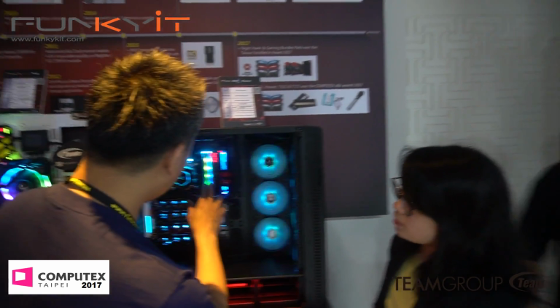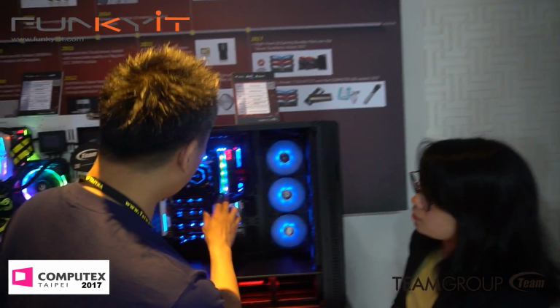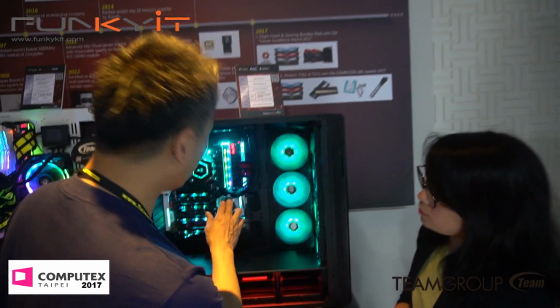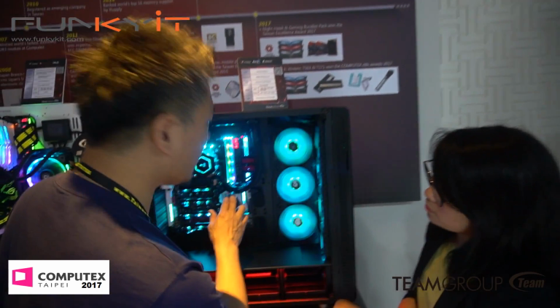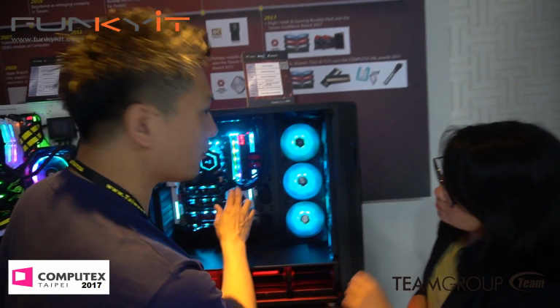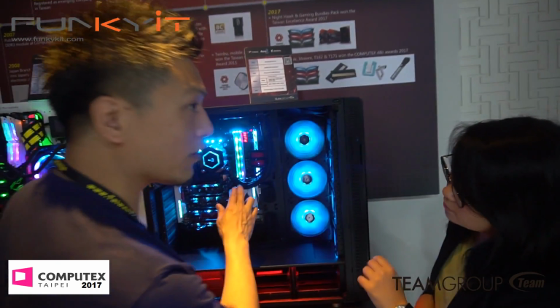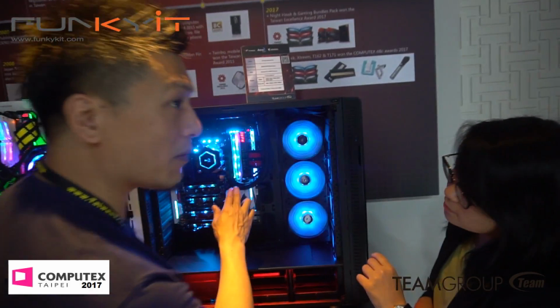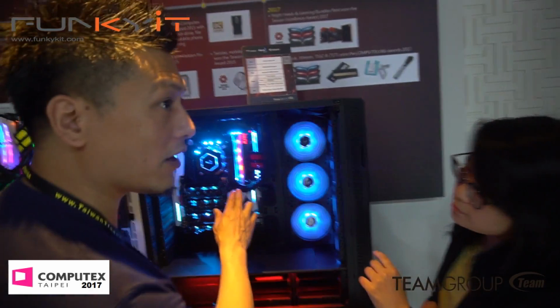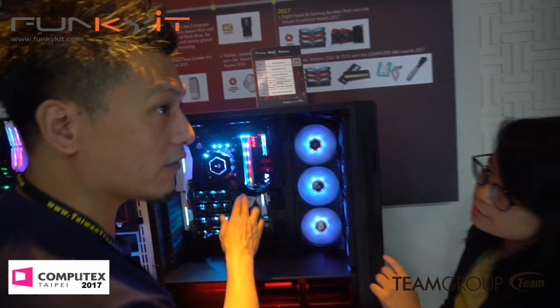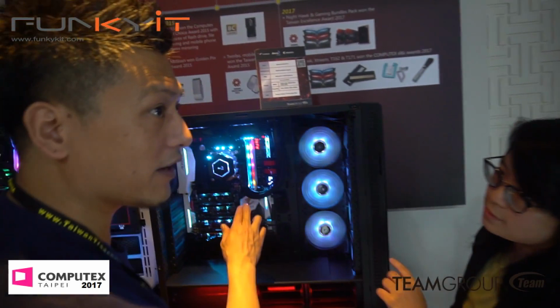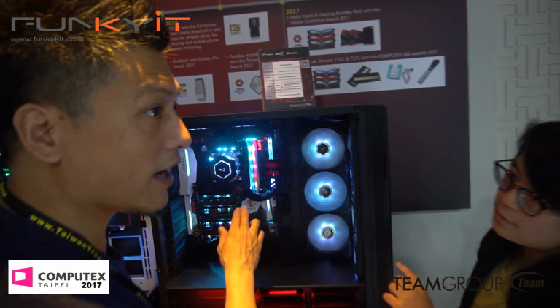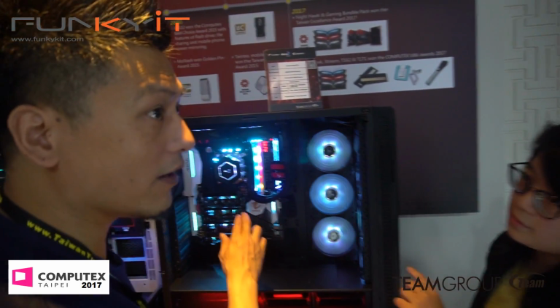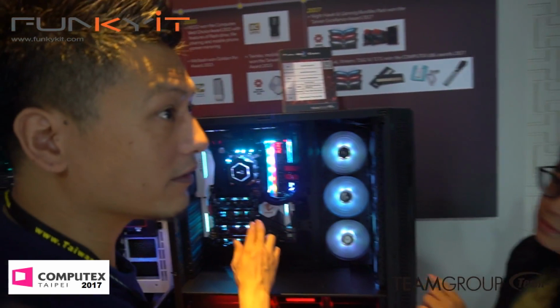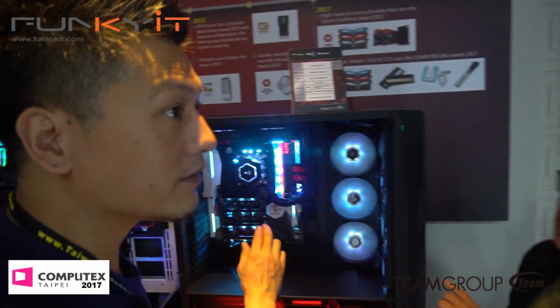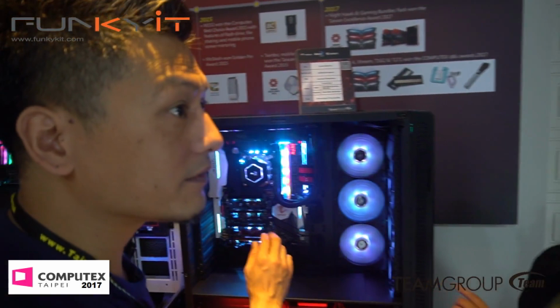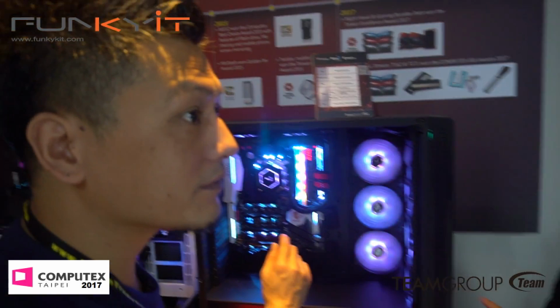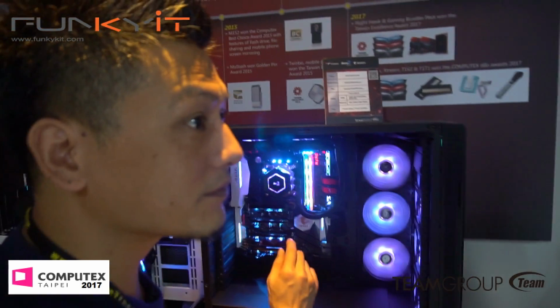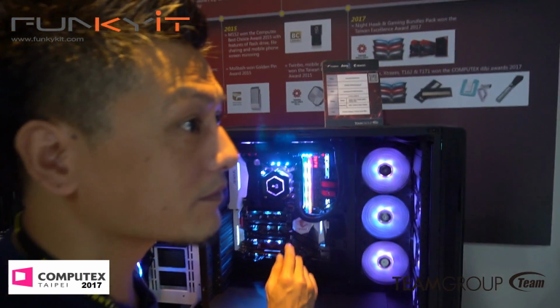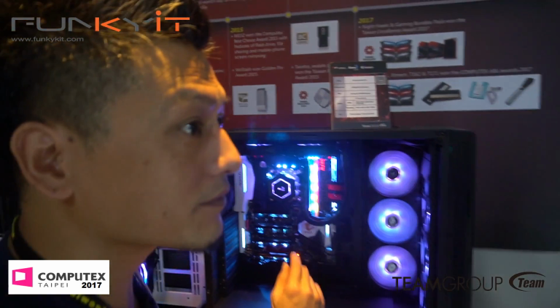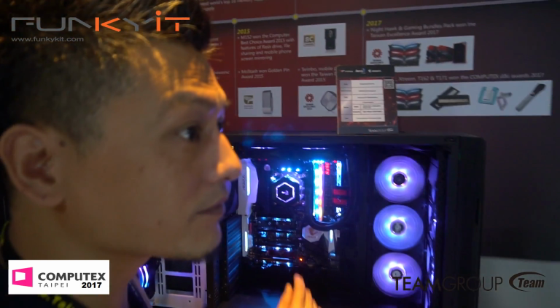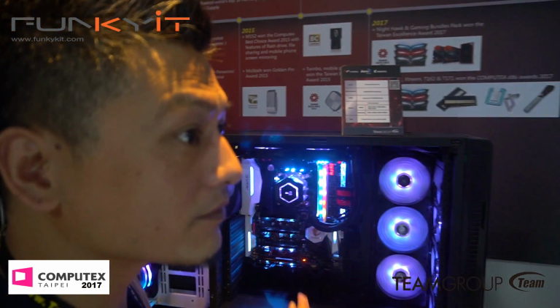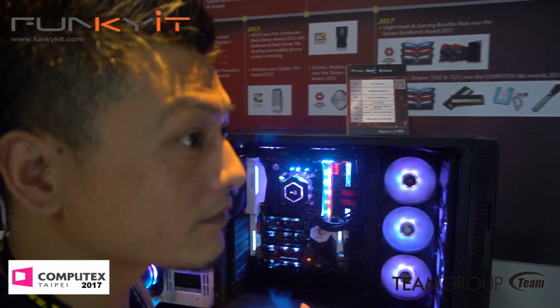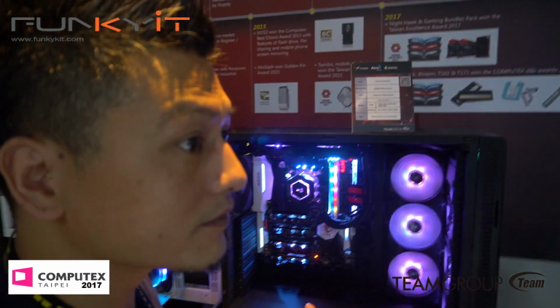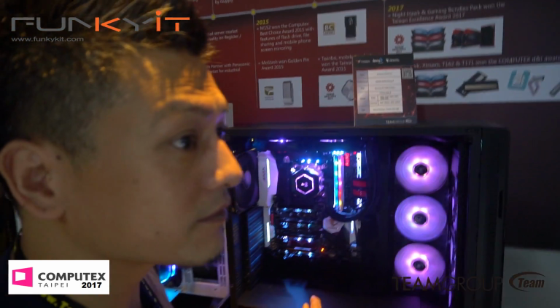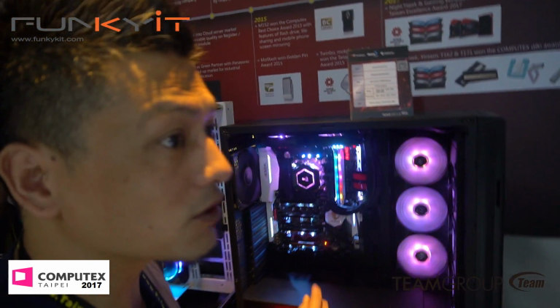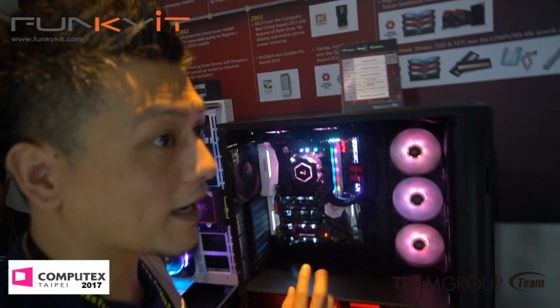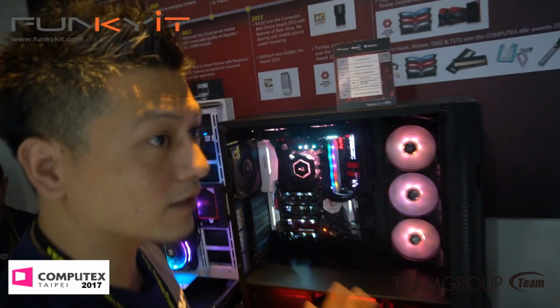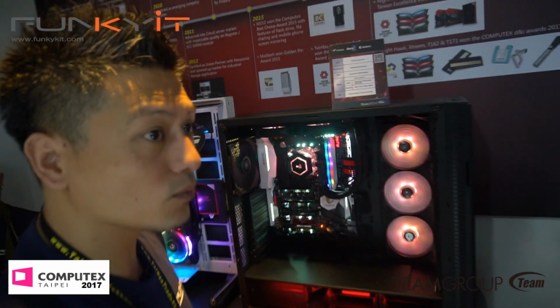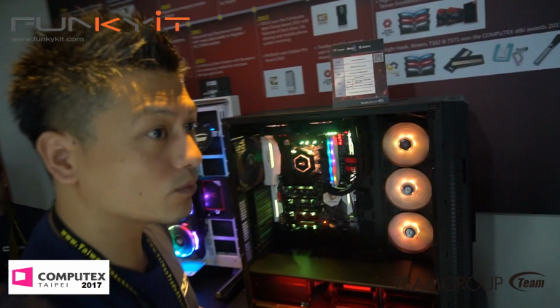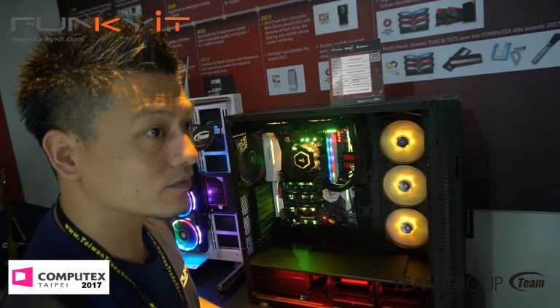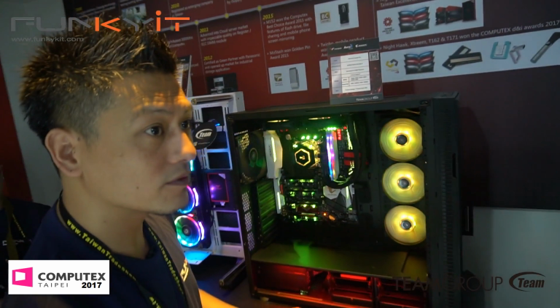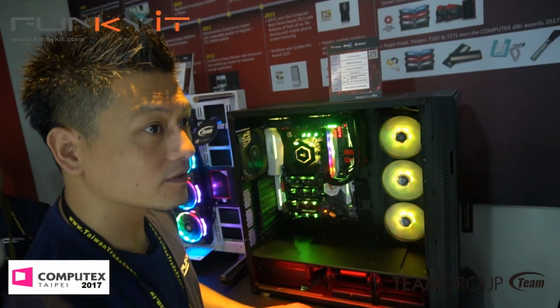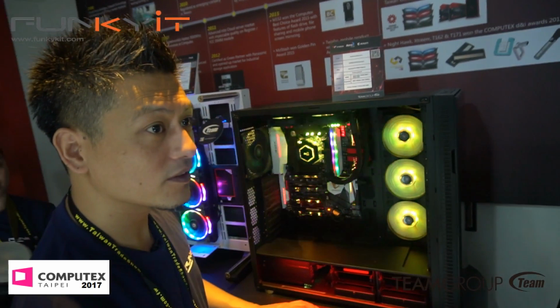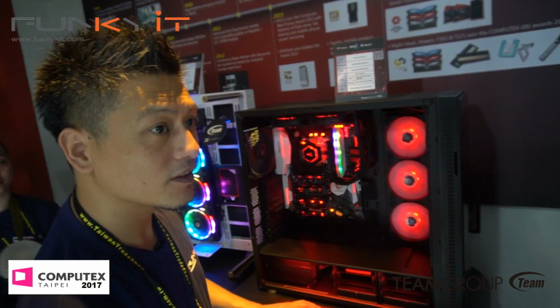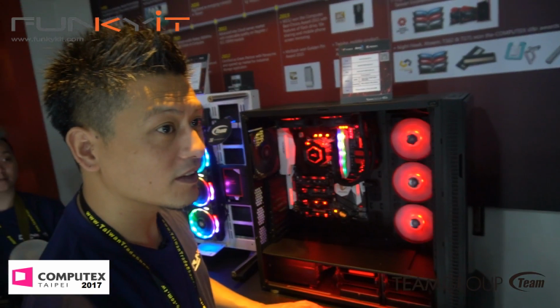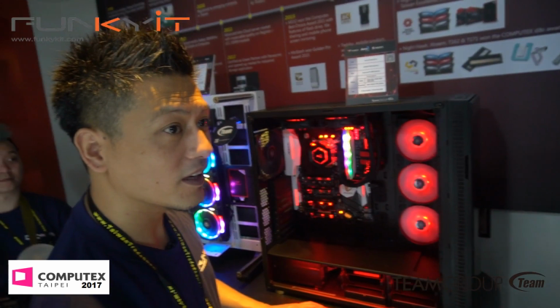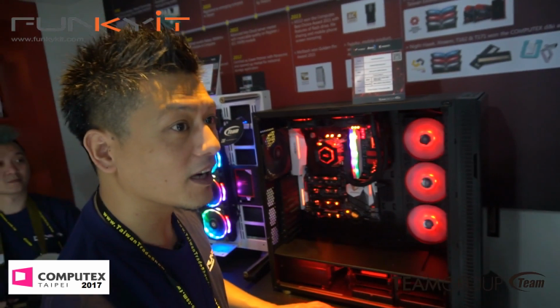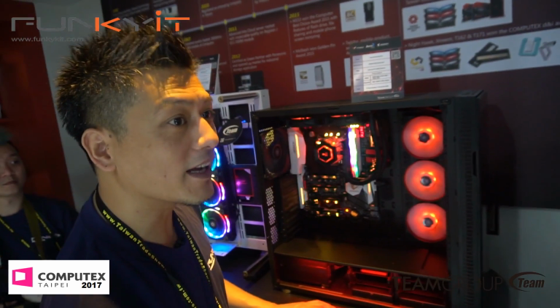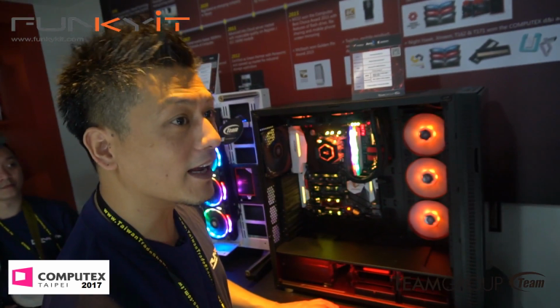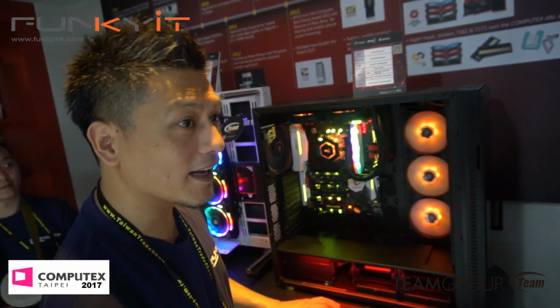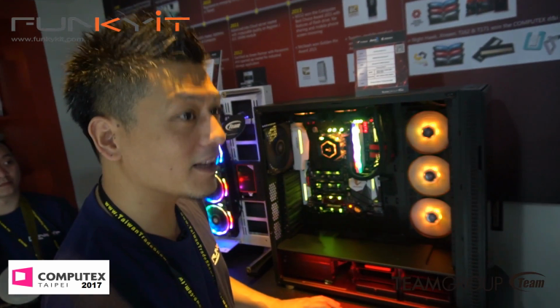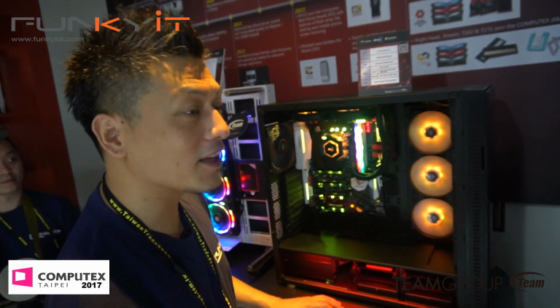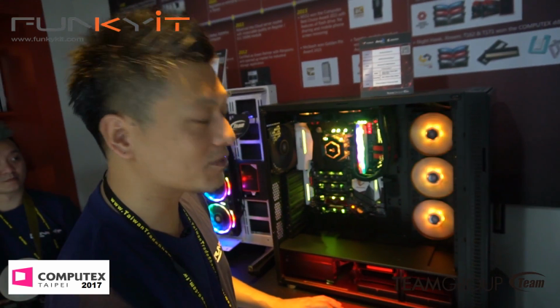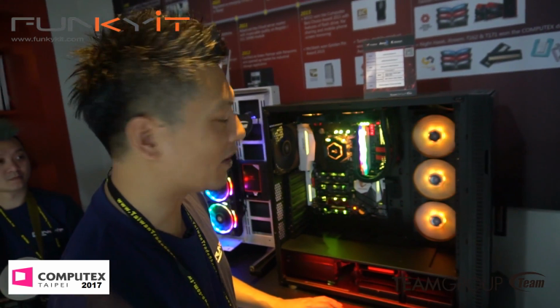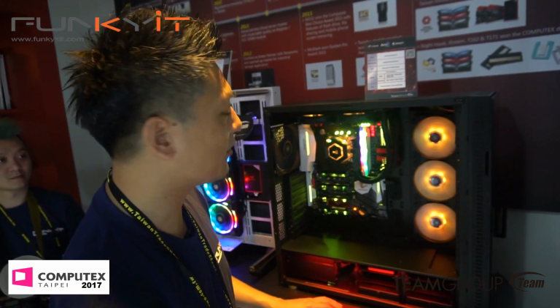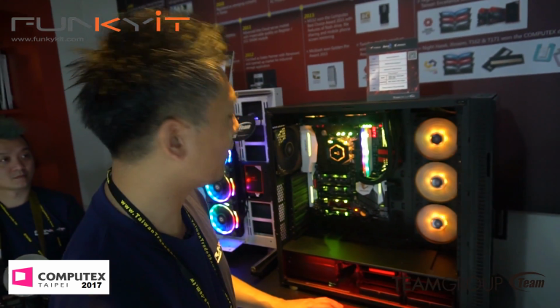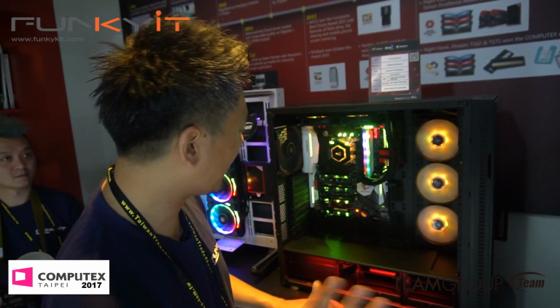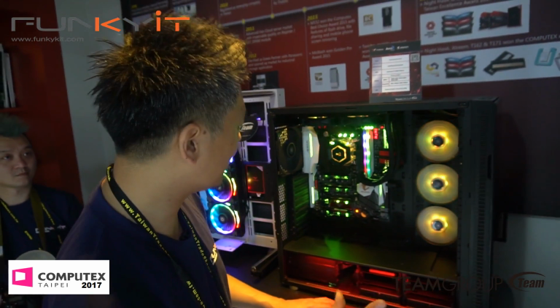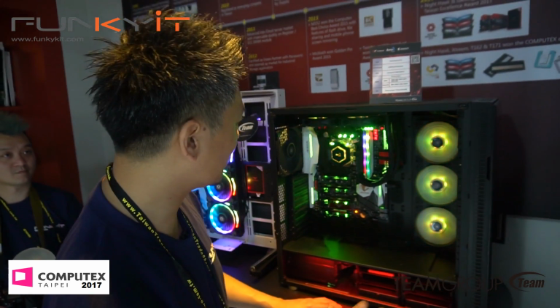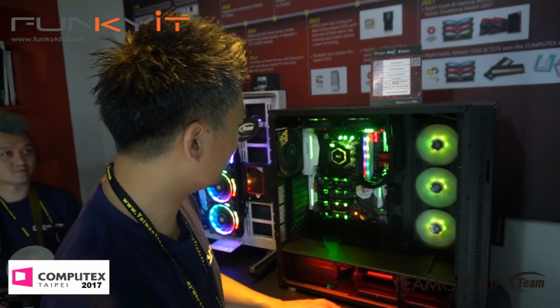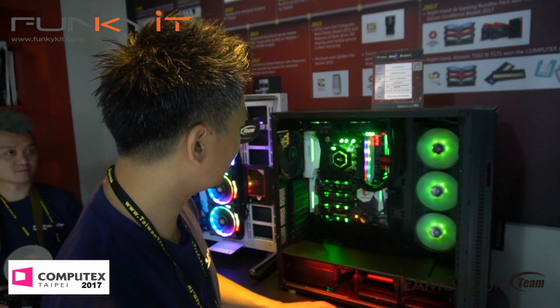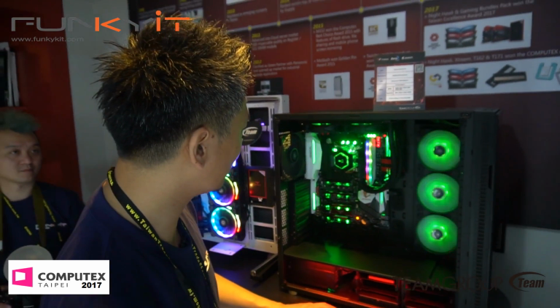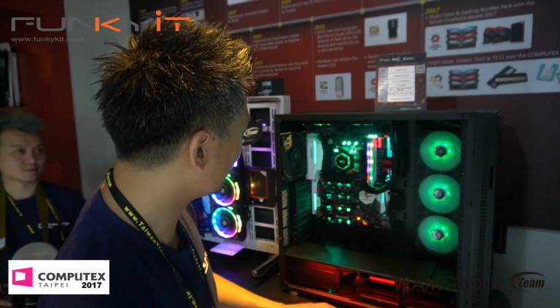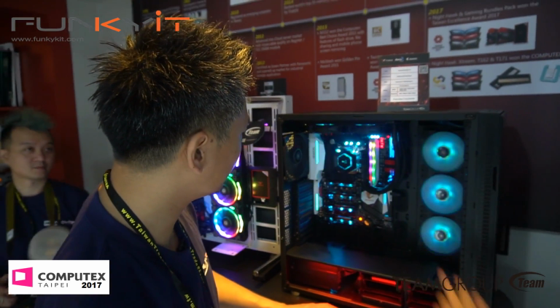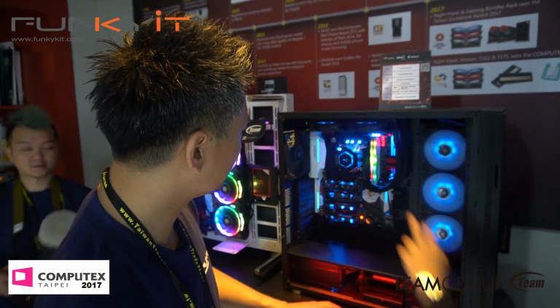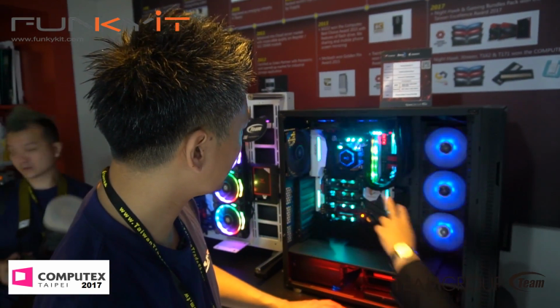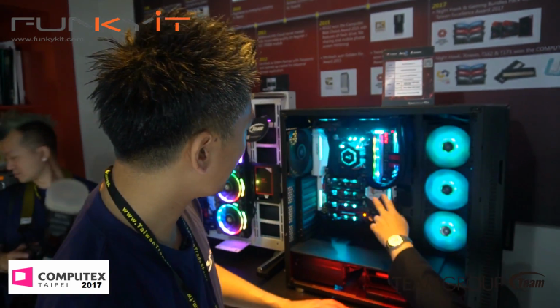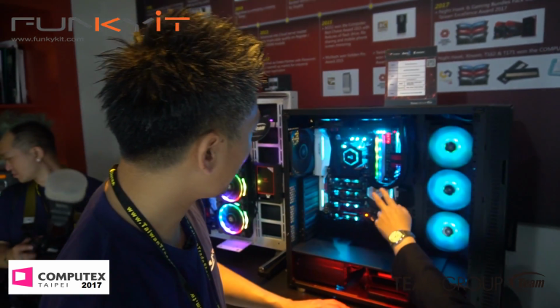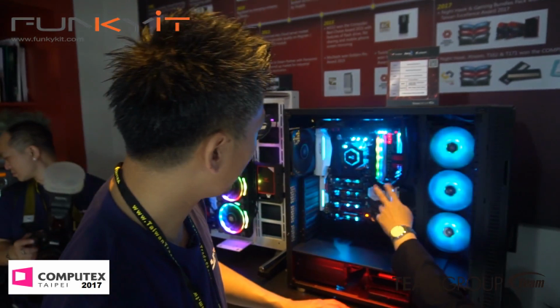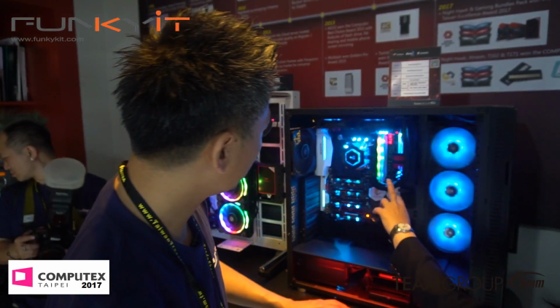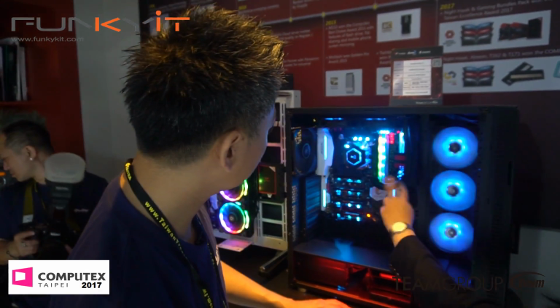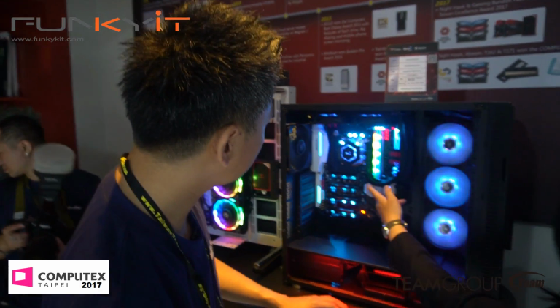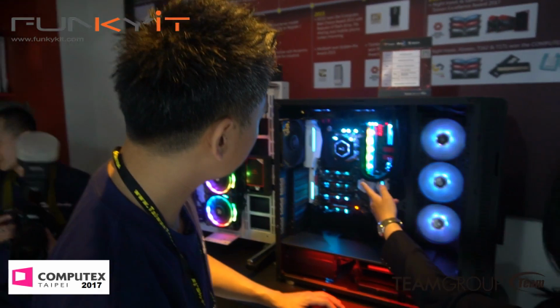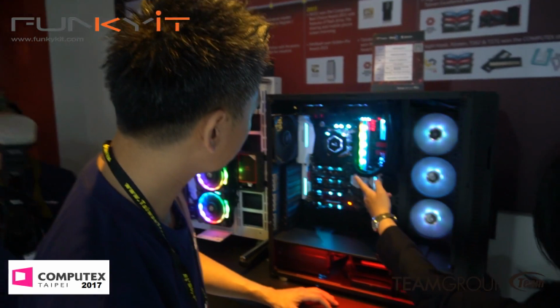Is it available on the market right now? Not yet — for the end of this month again, end of this month. It's also available in white and black heat sinks, so black or white depending on the system builder's or modder's preference.